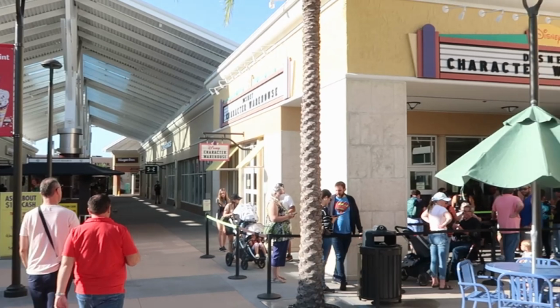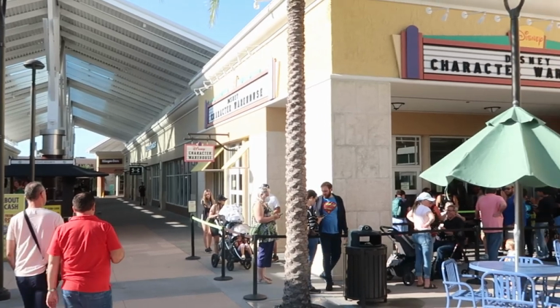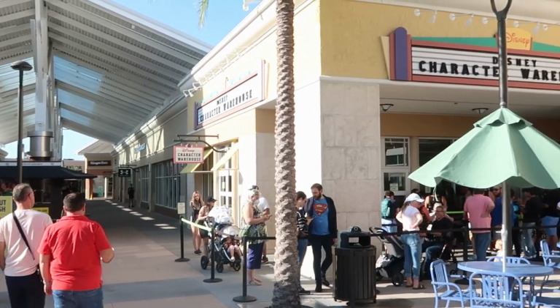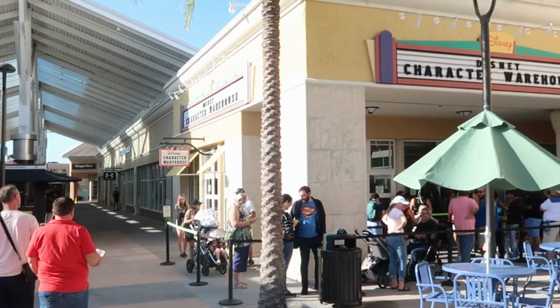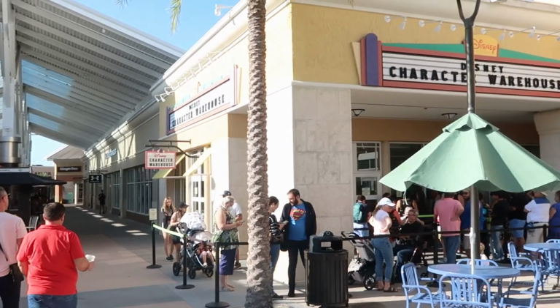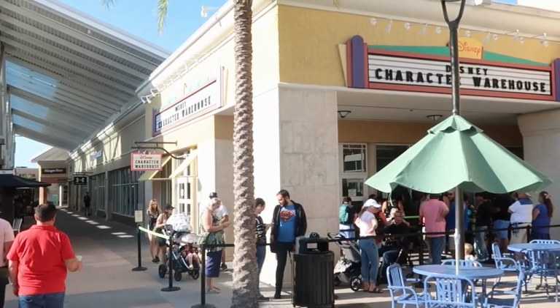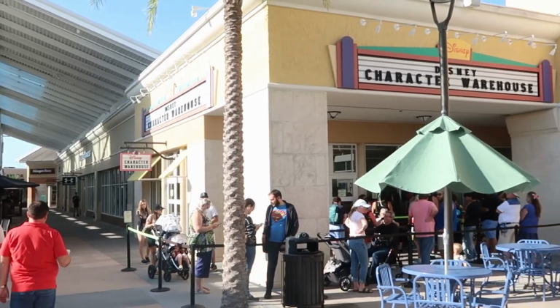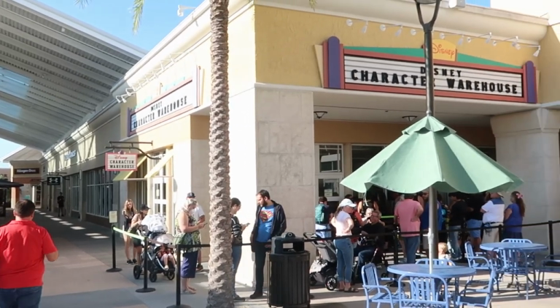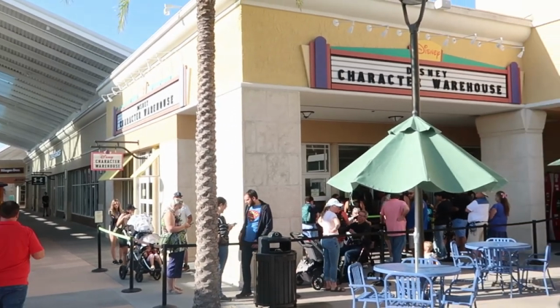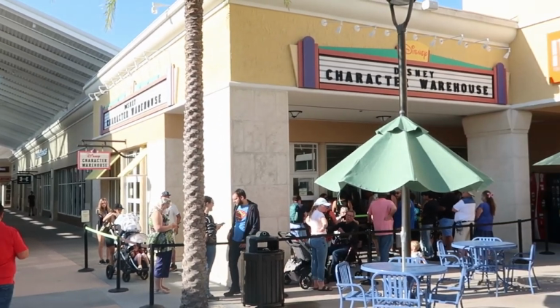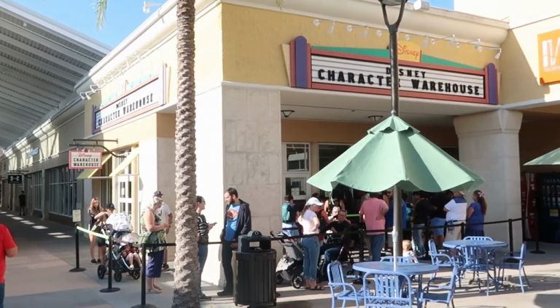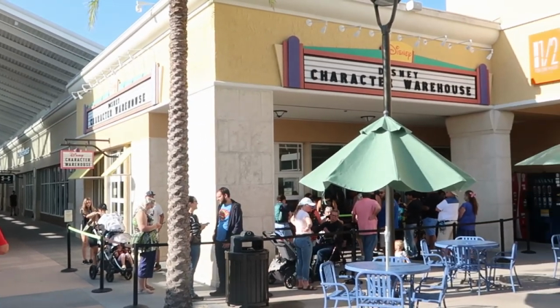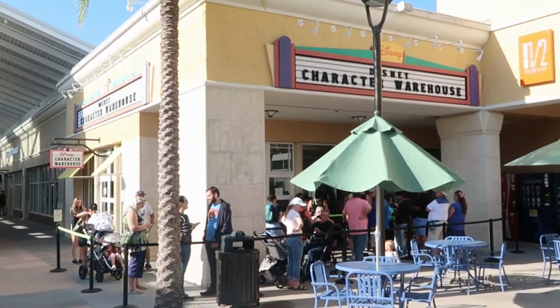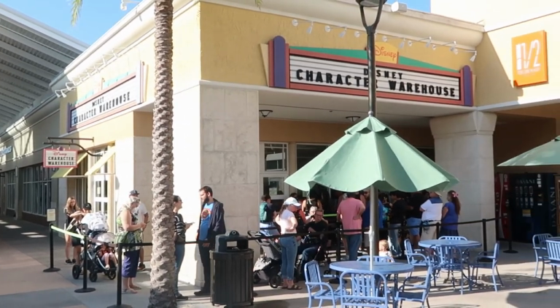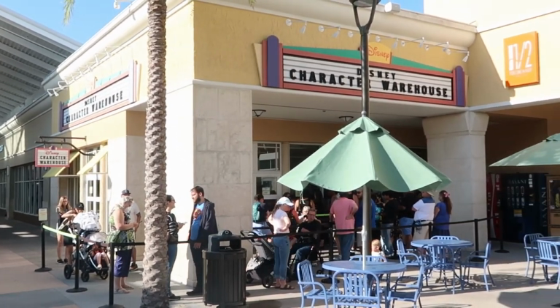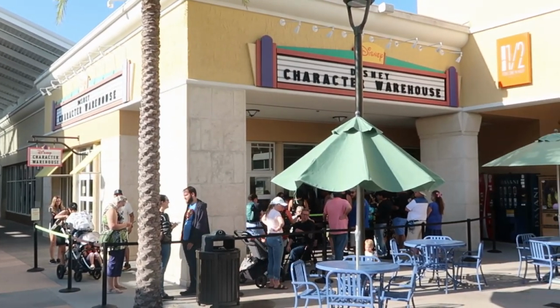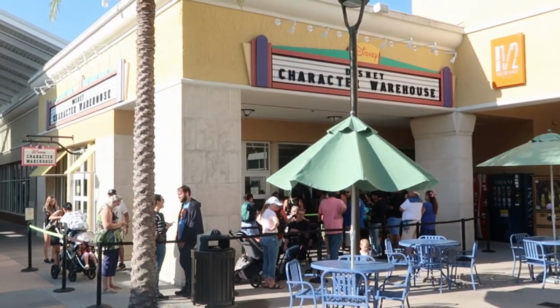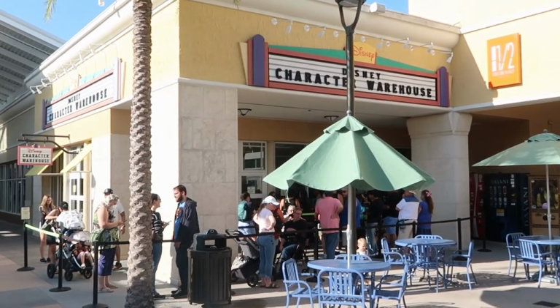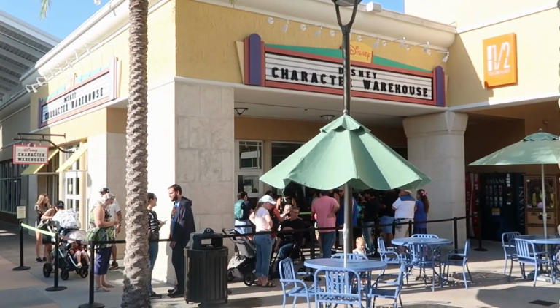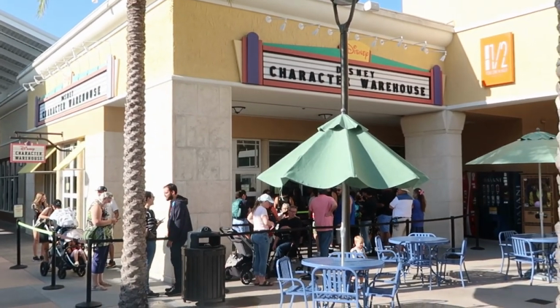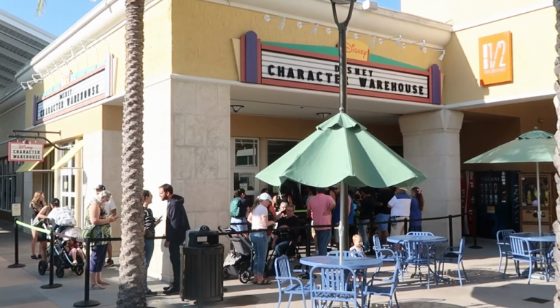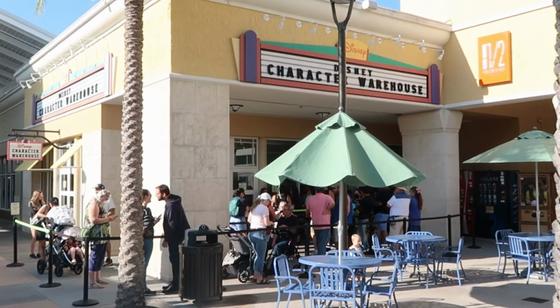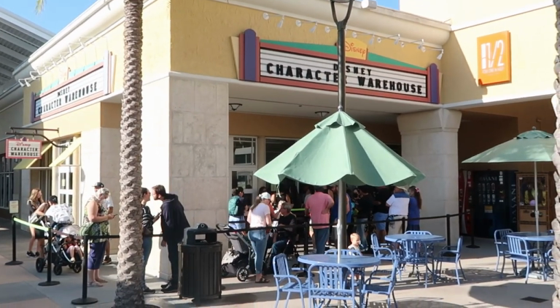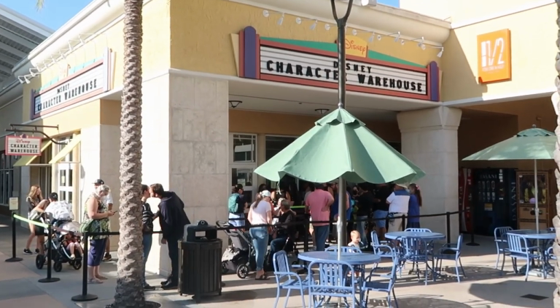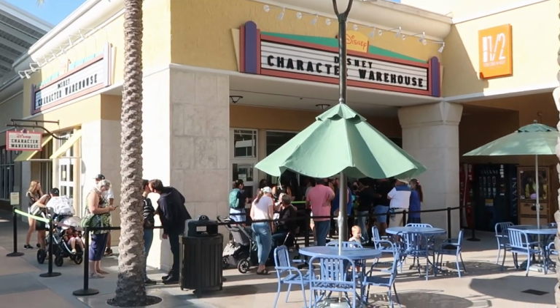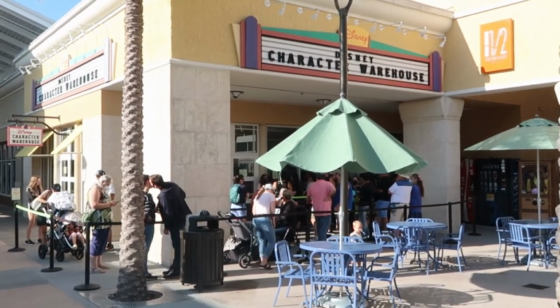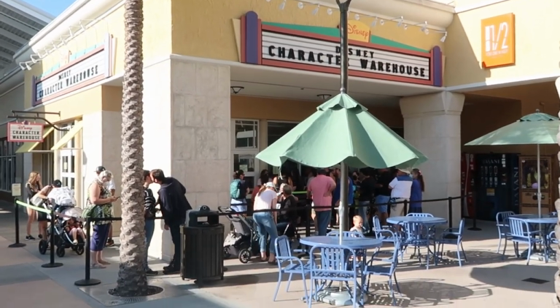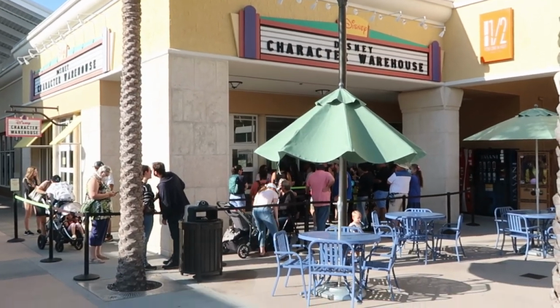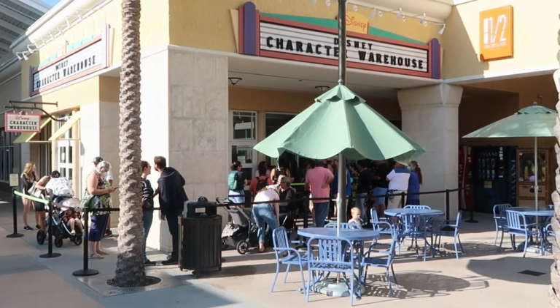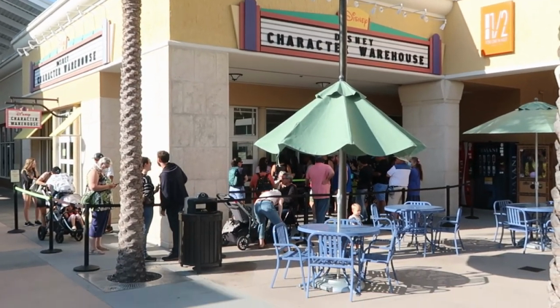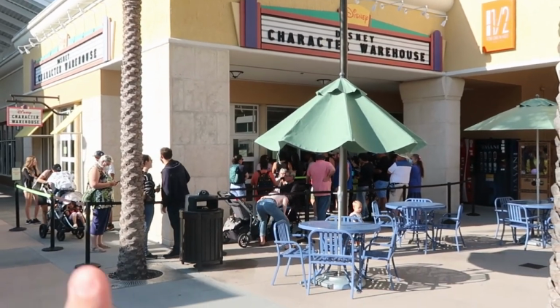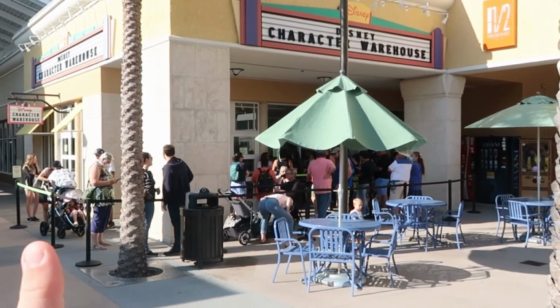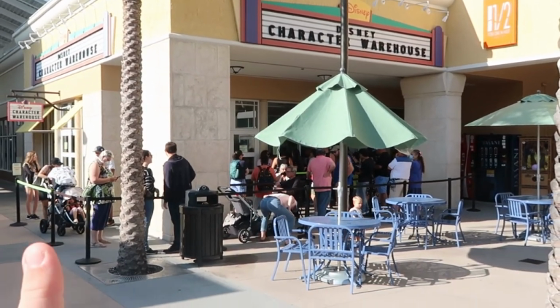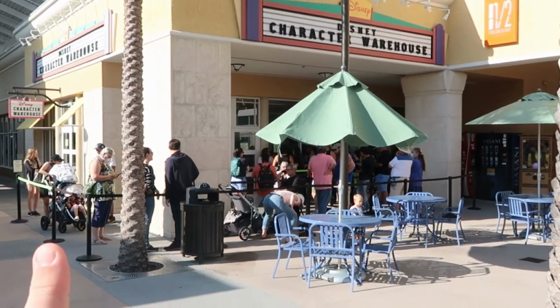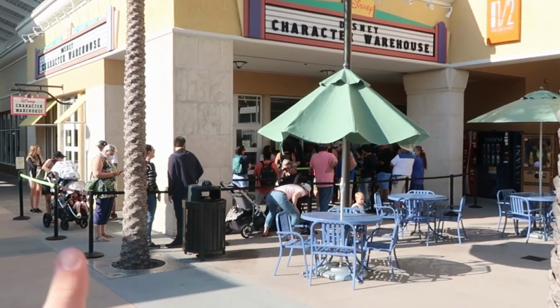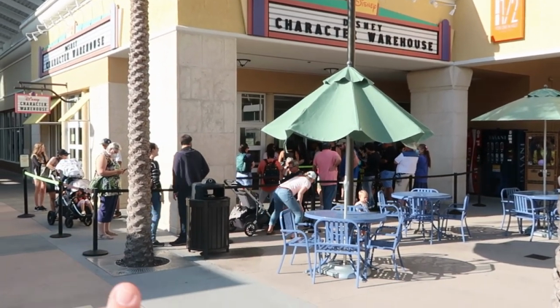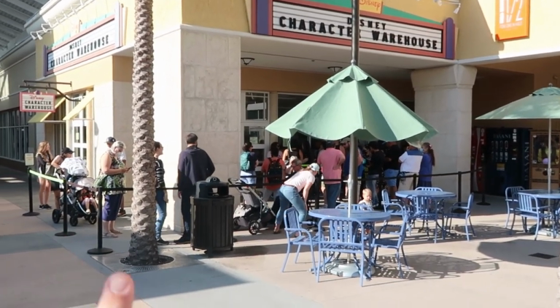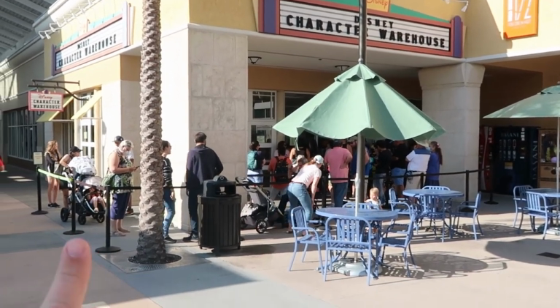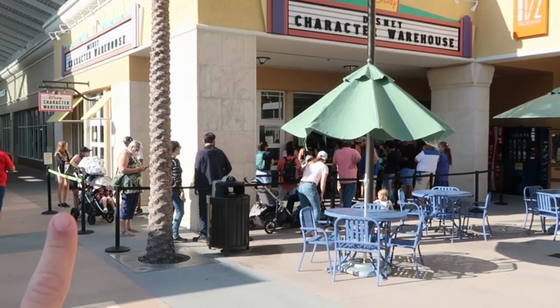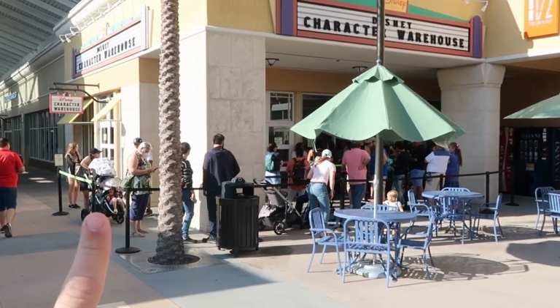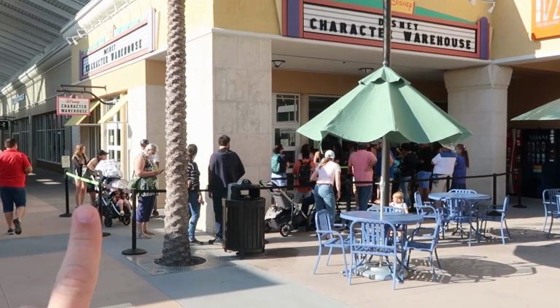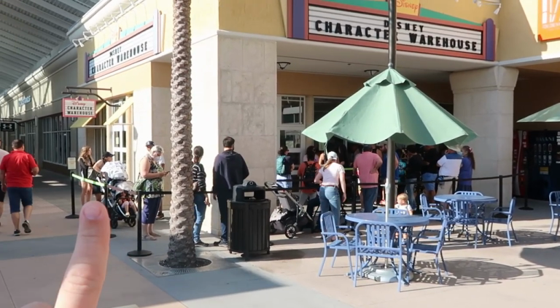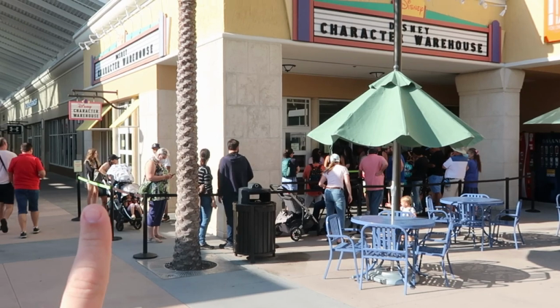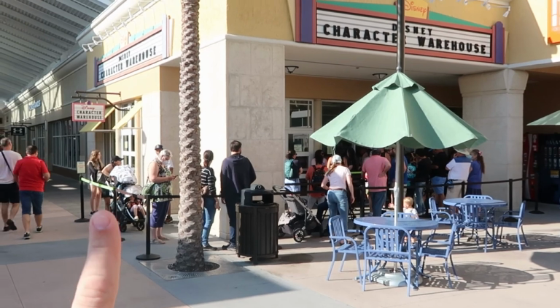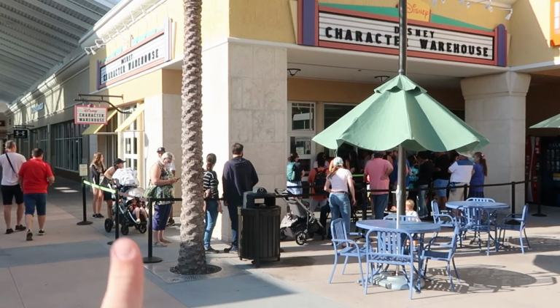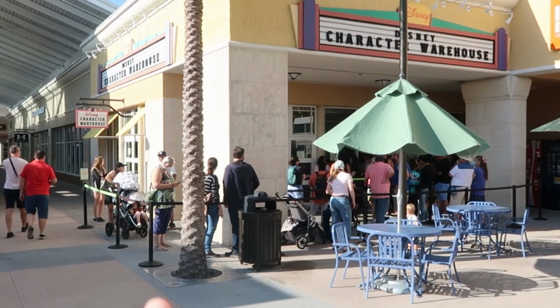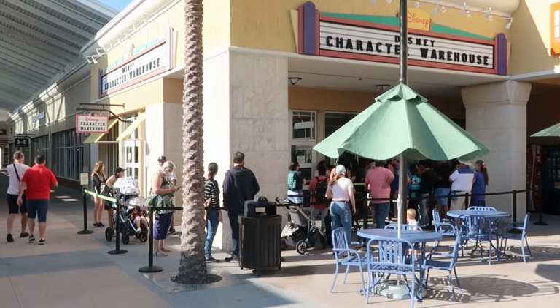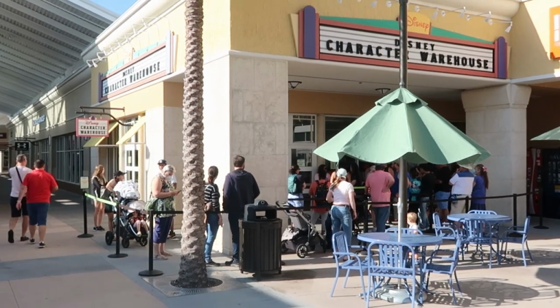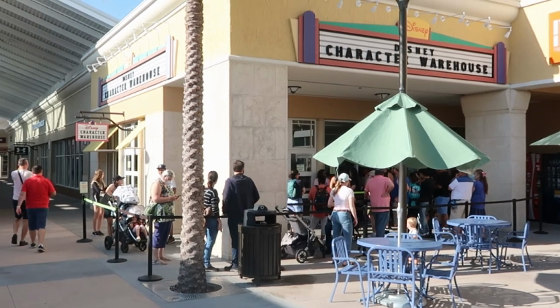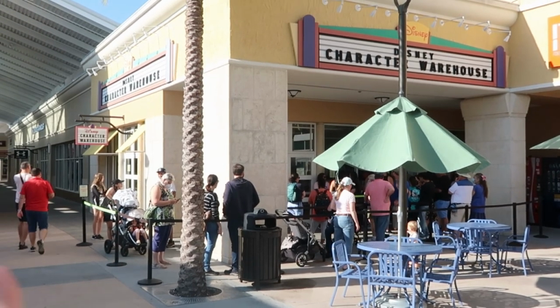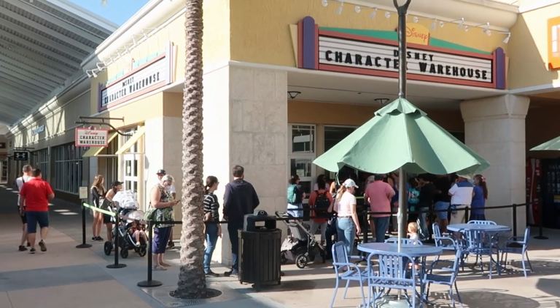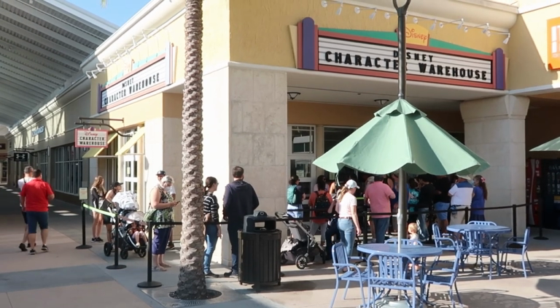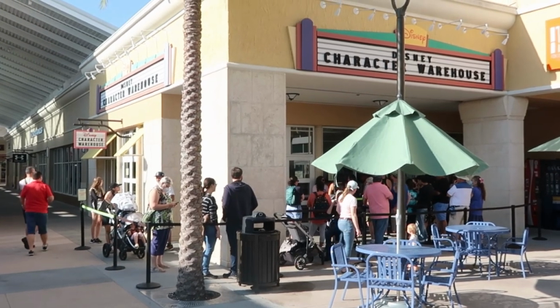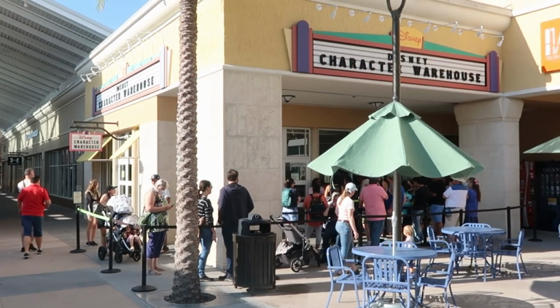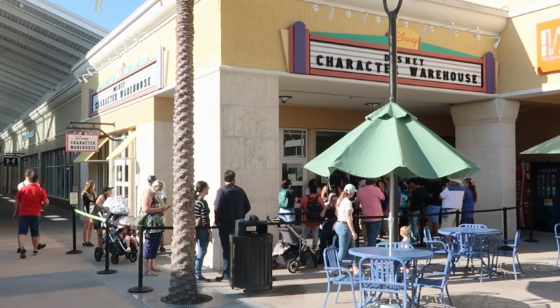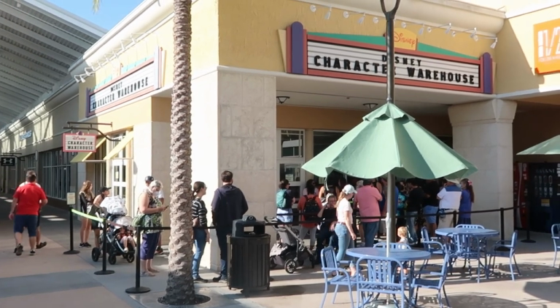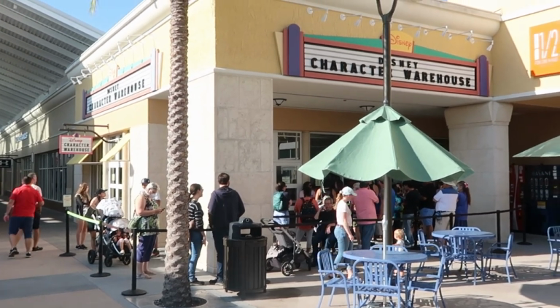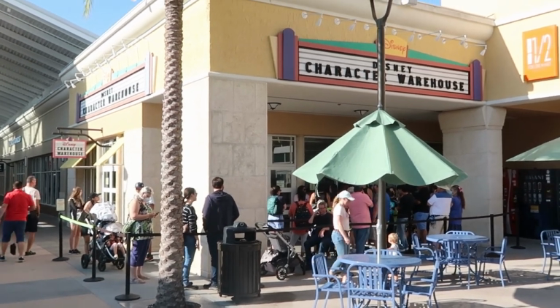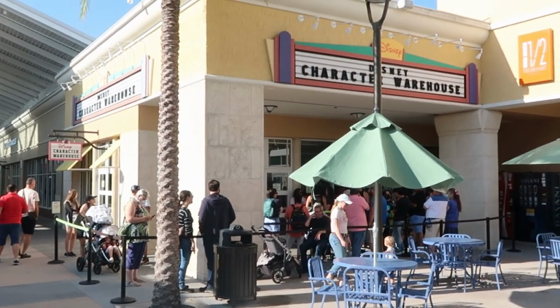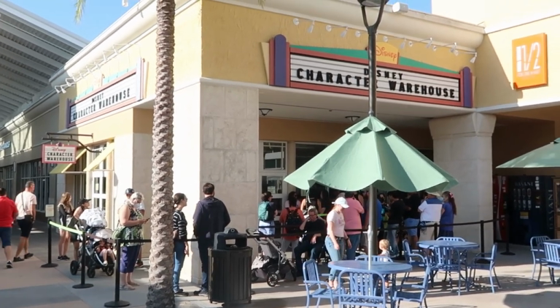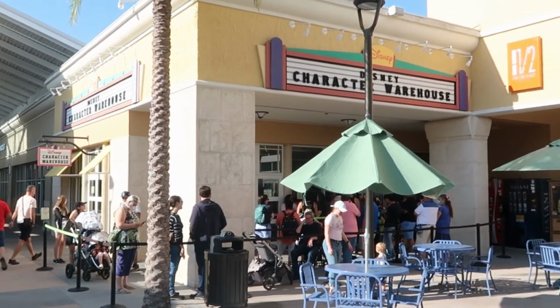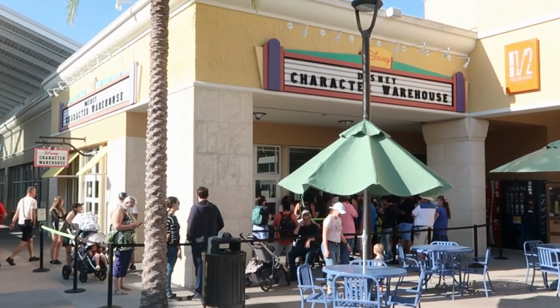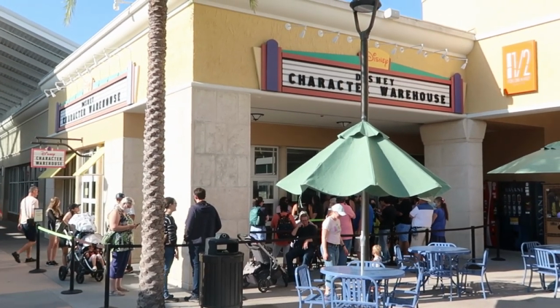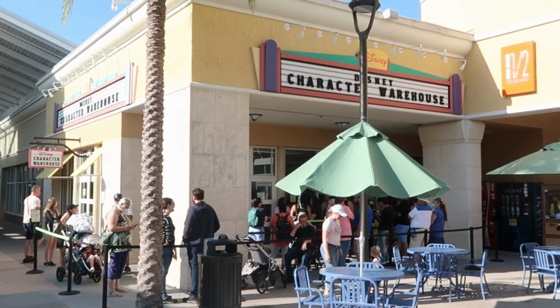We're here about 15 minutes or so early to the Character Warehouse. There's only a tiny line — it doesn't really wrap around too far at all, so this is actually really good.